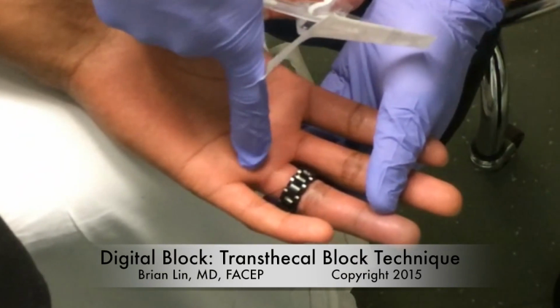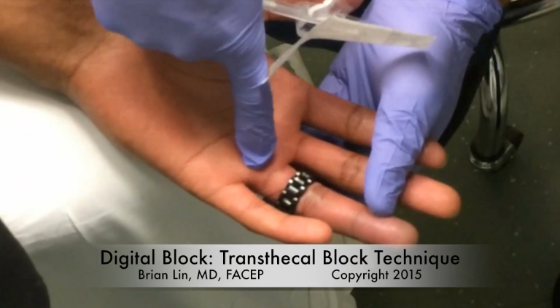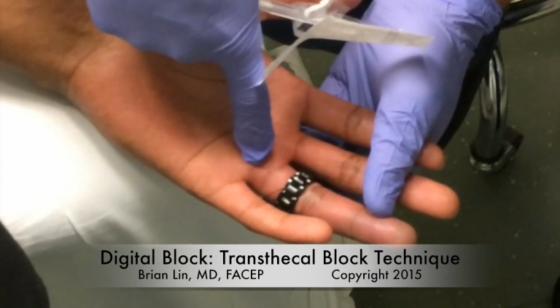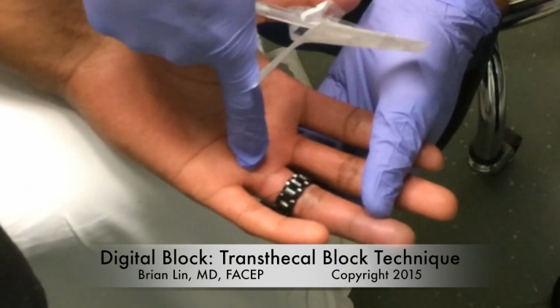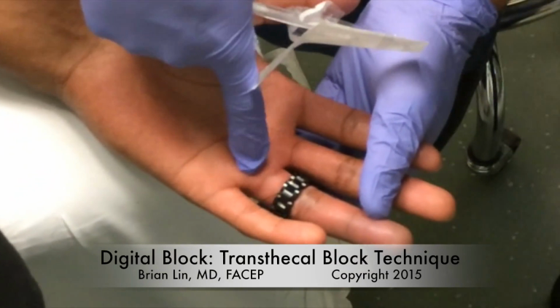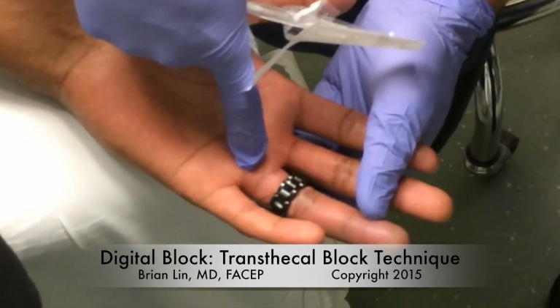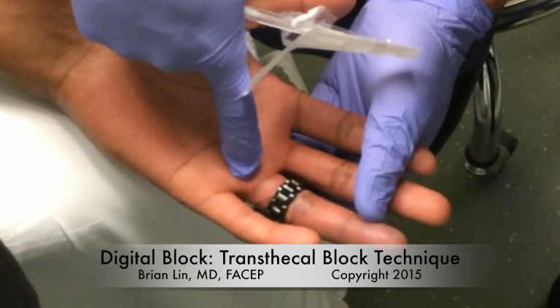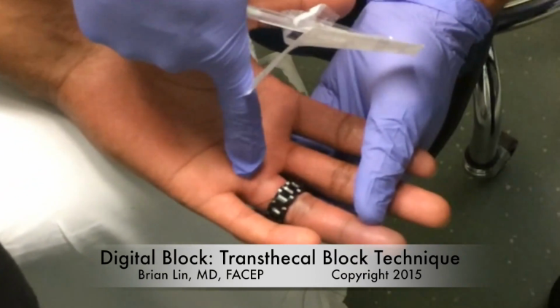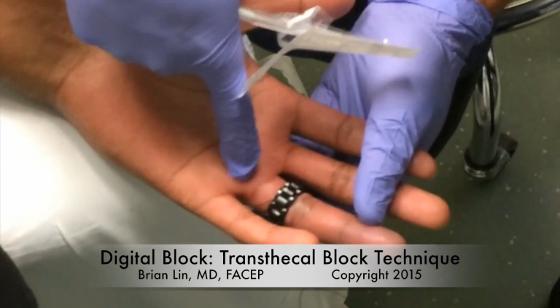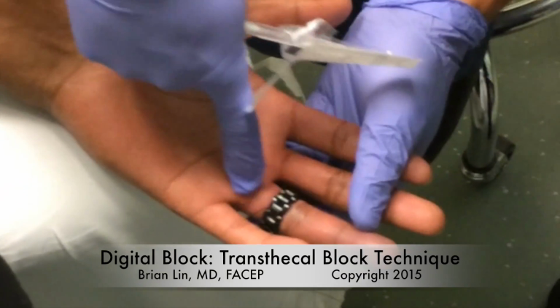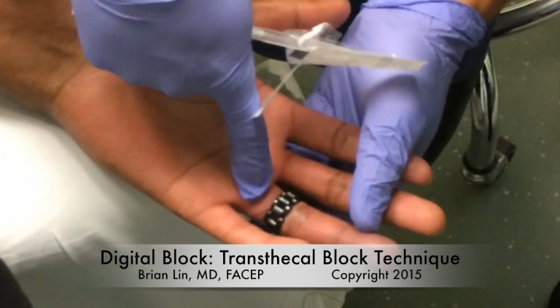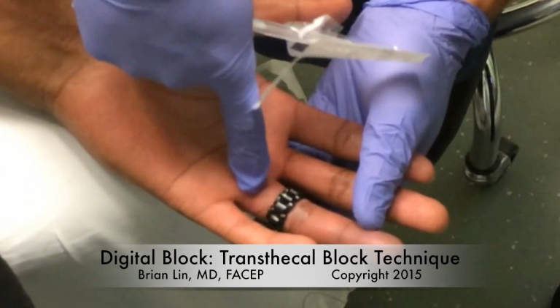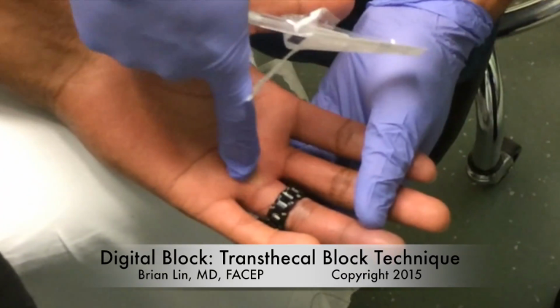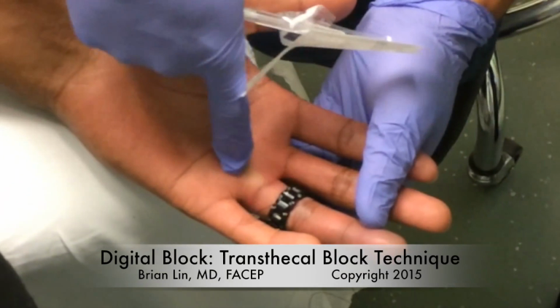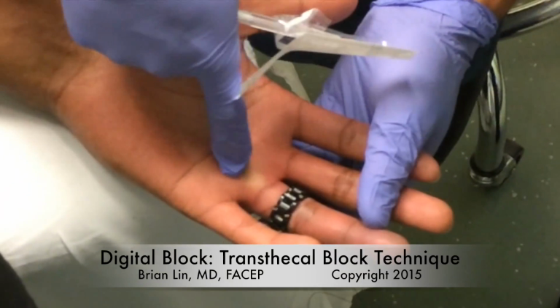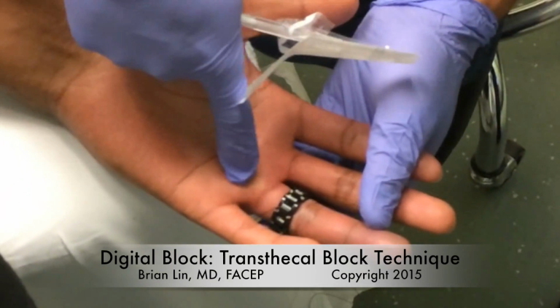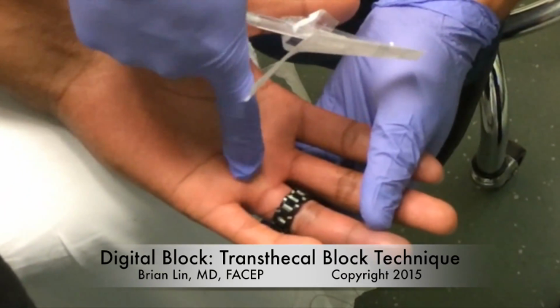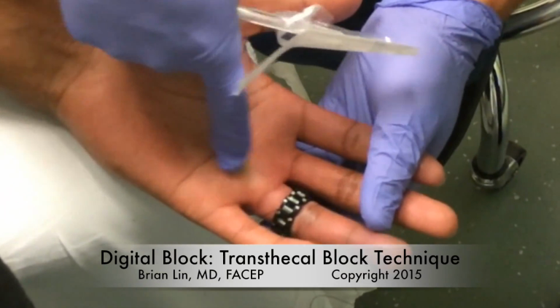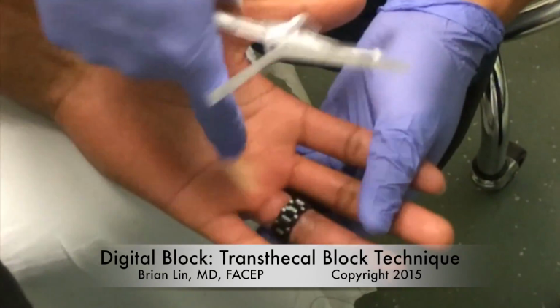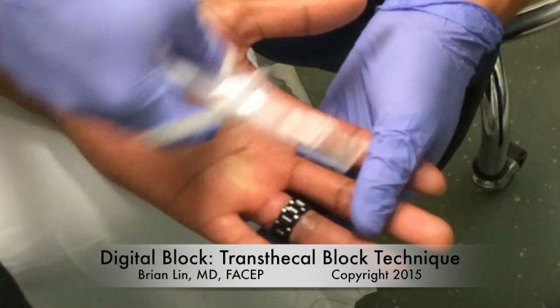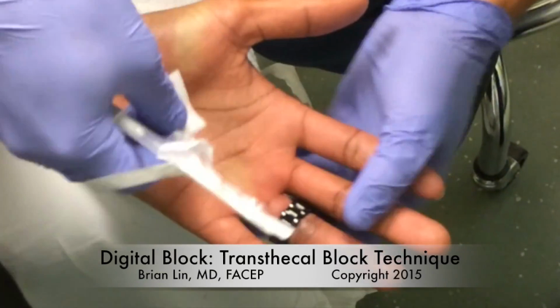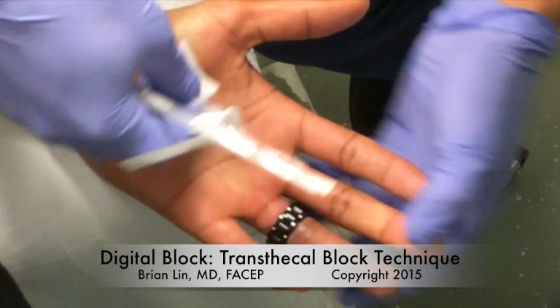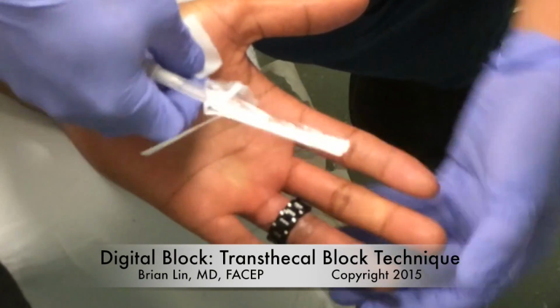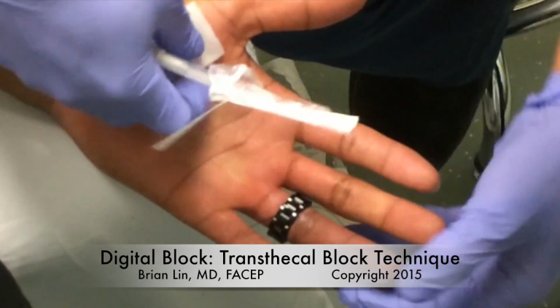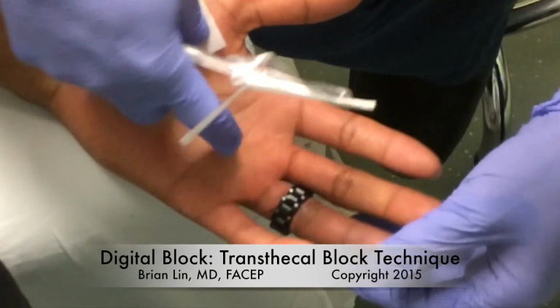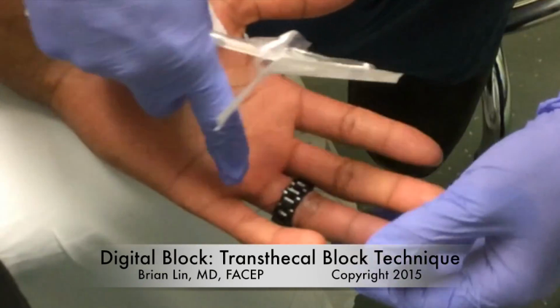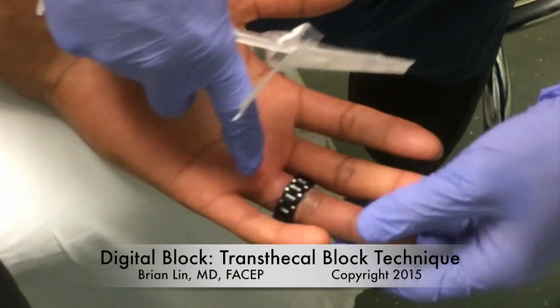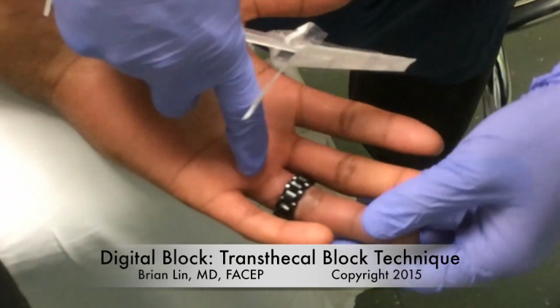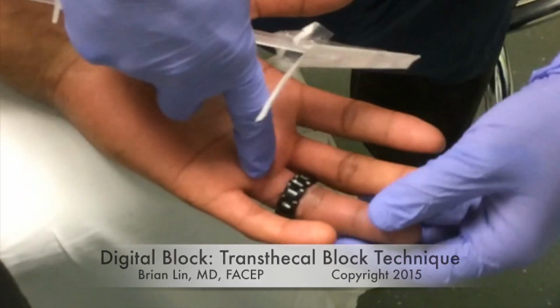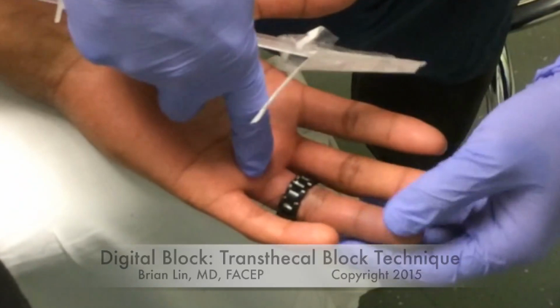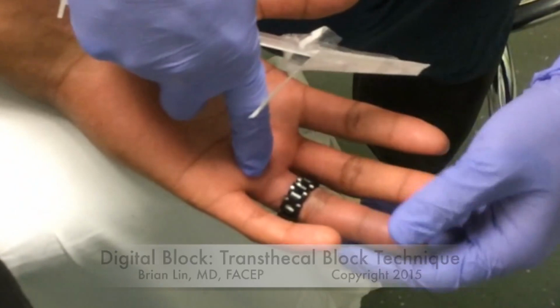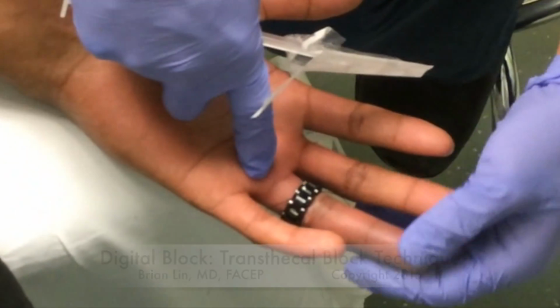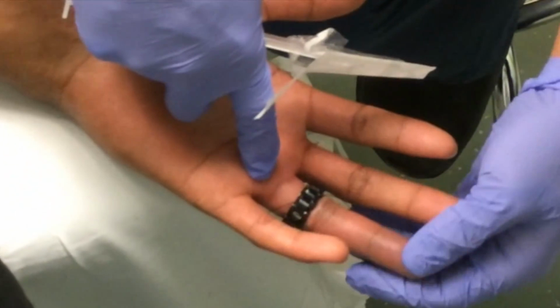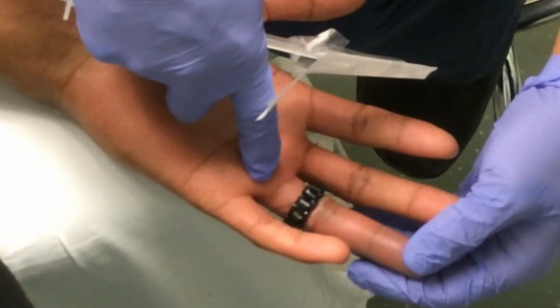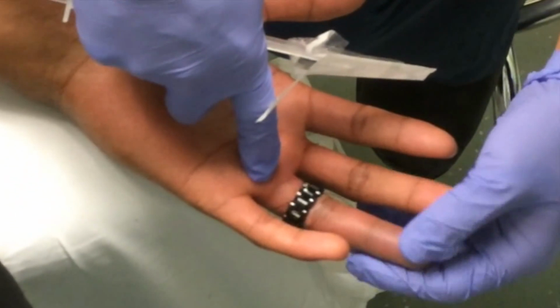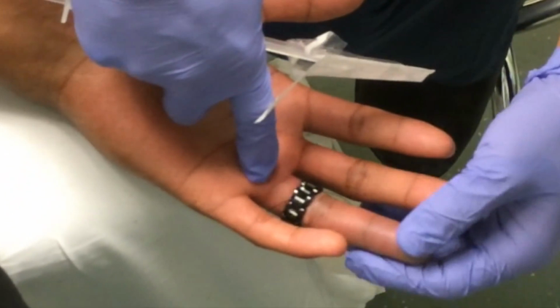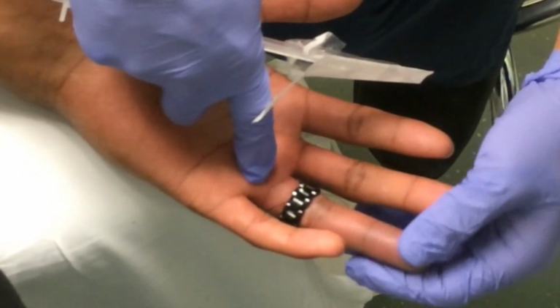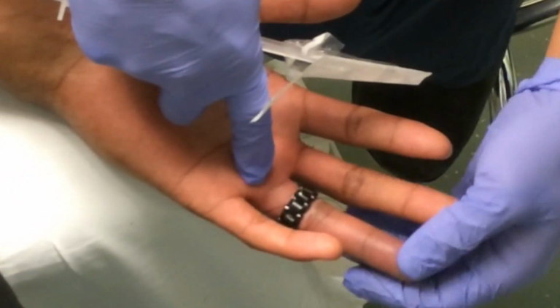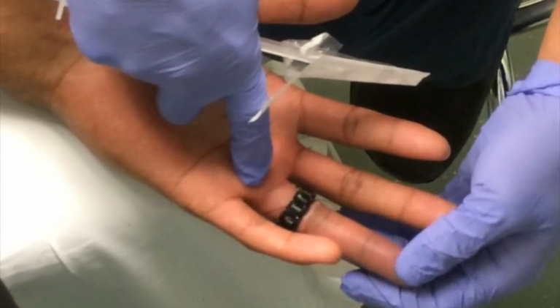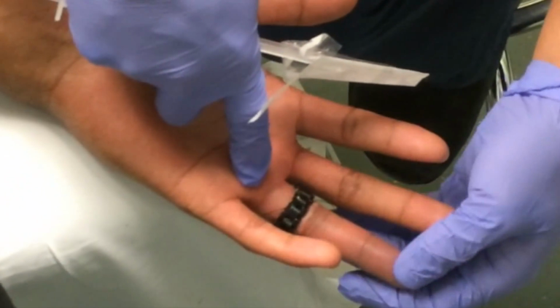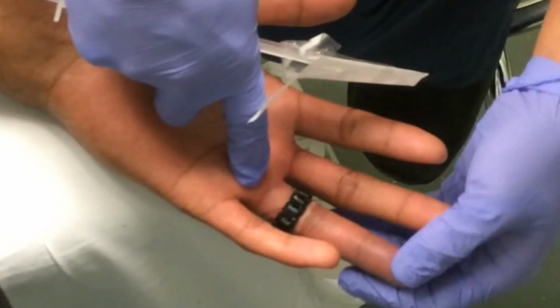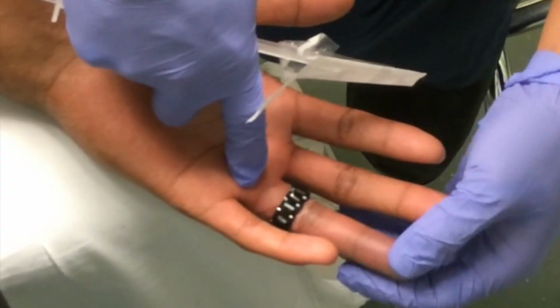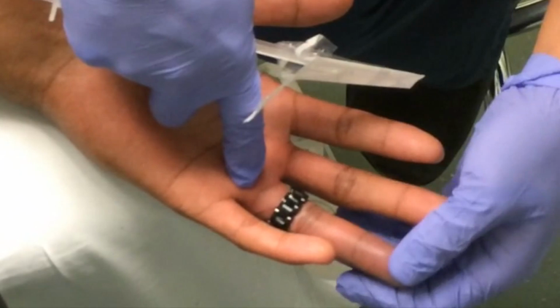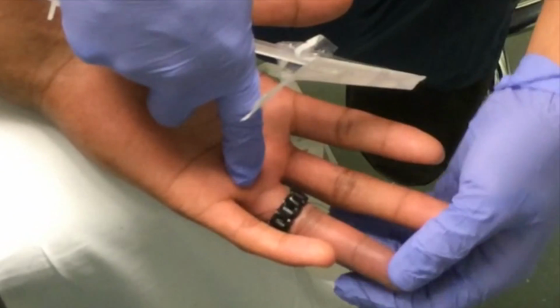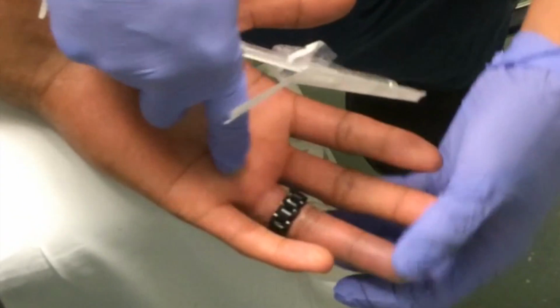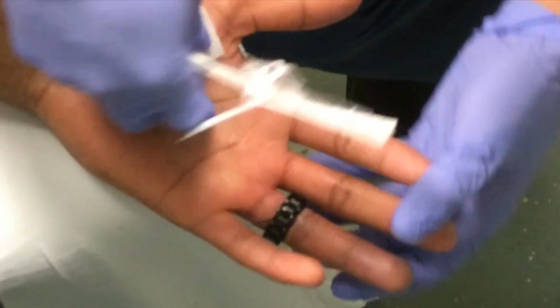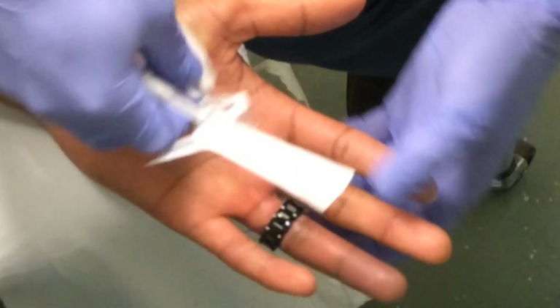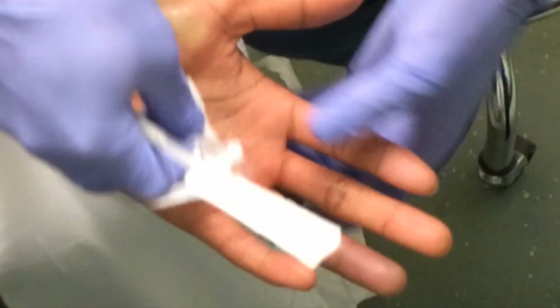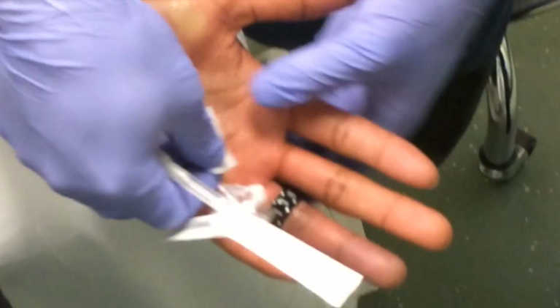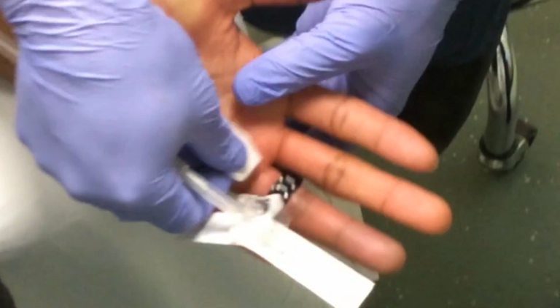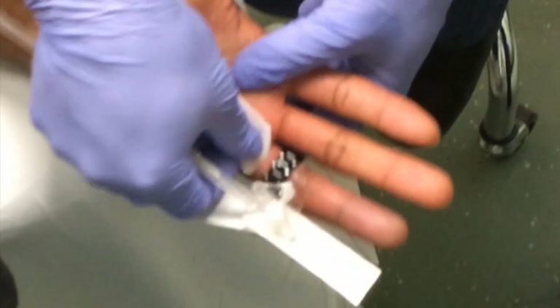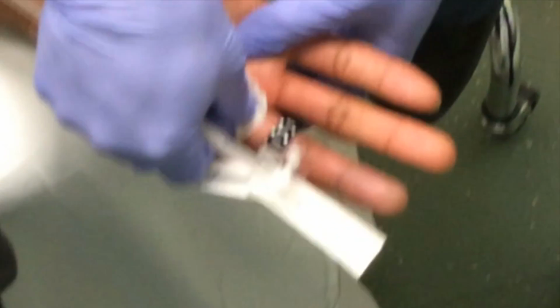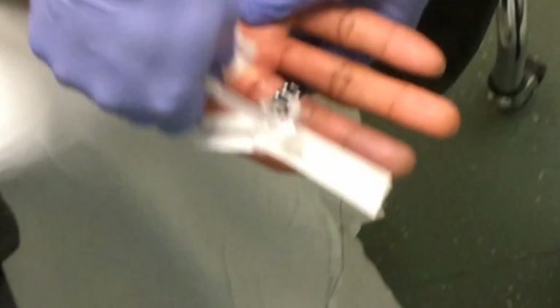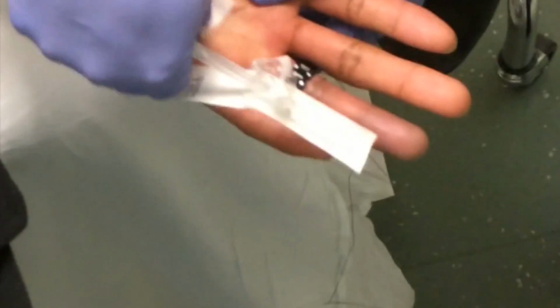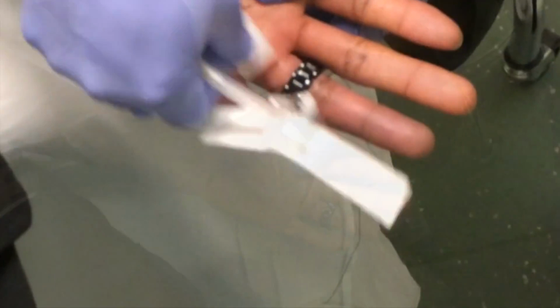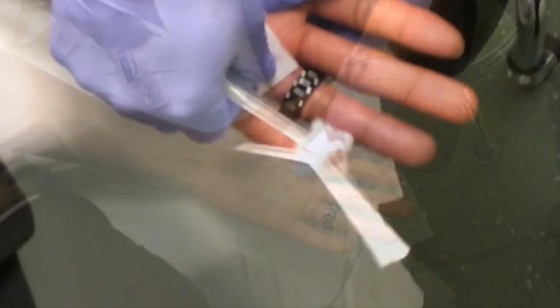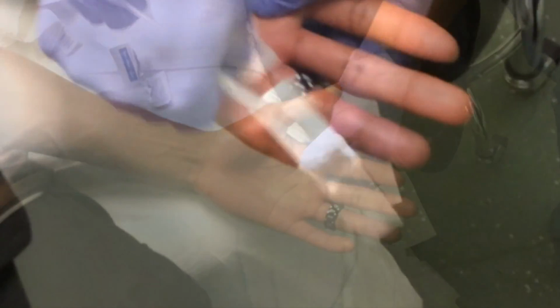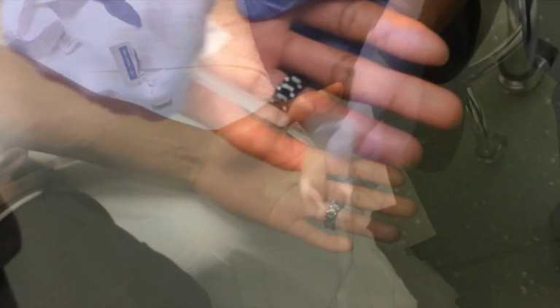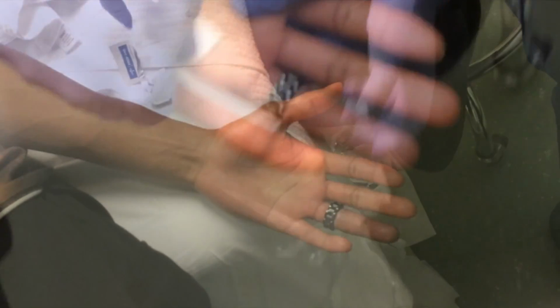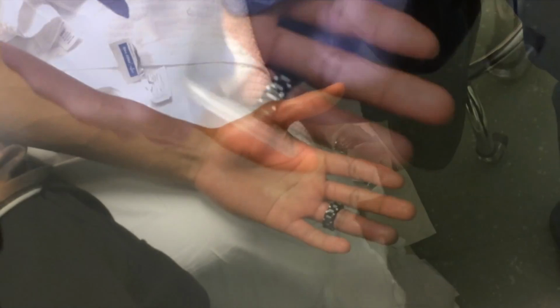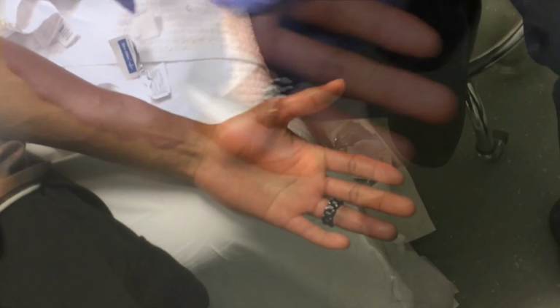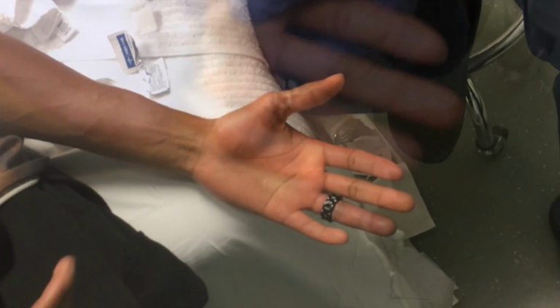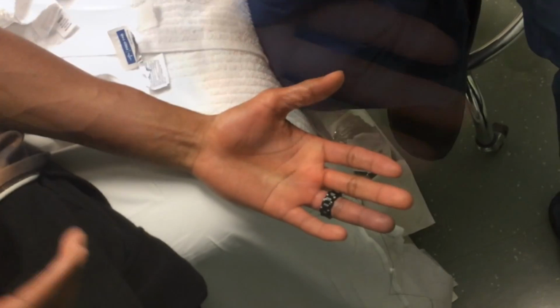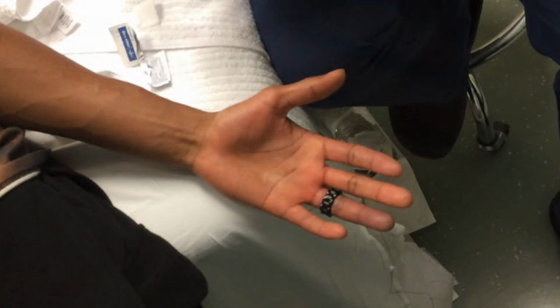This video describes the transthecal digital block technique, an alternative to the conventional digital blockade technique.